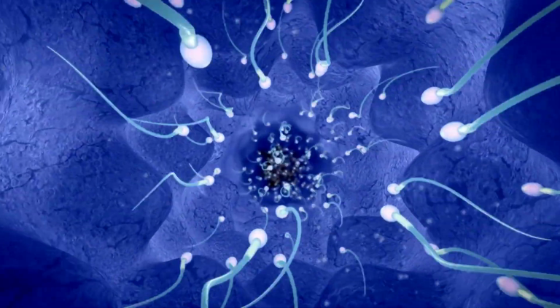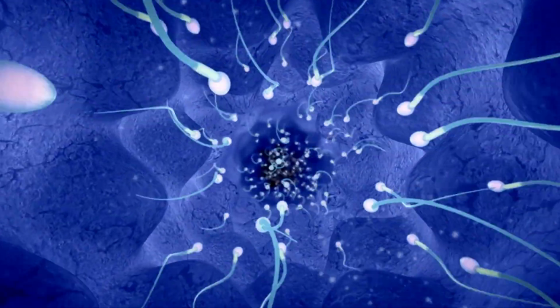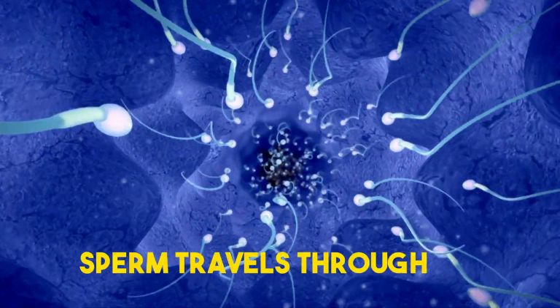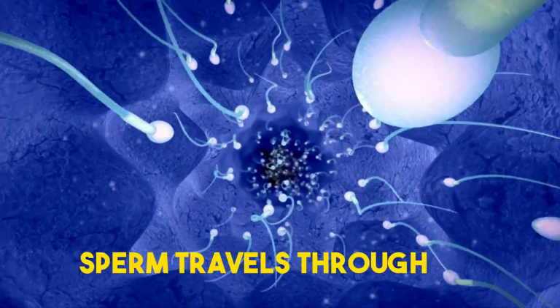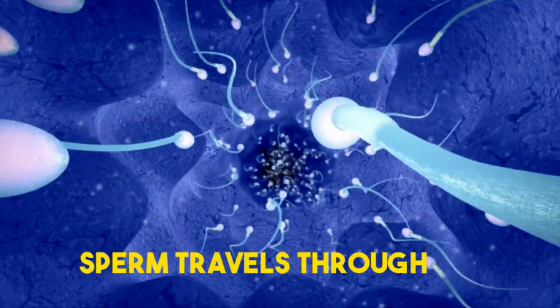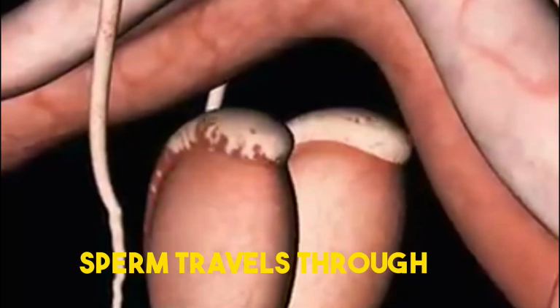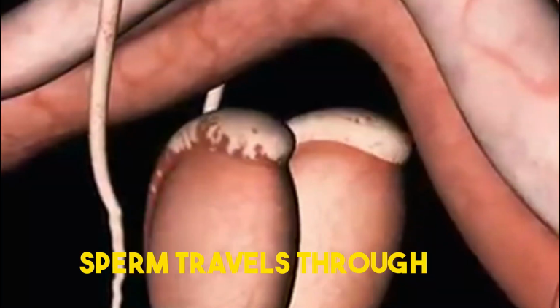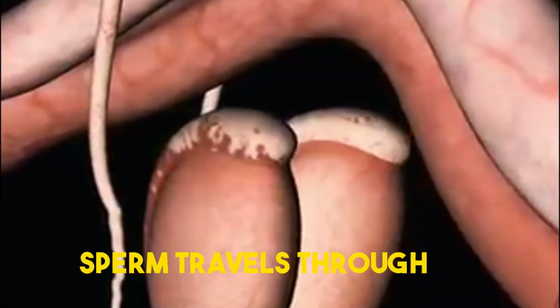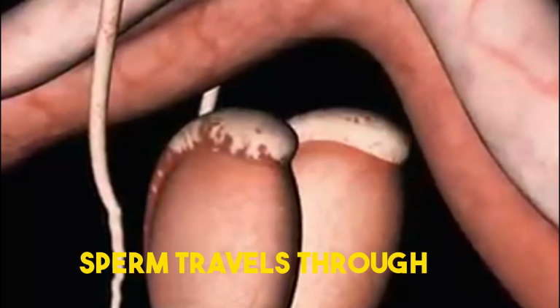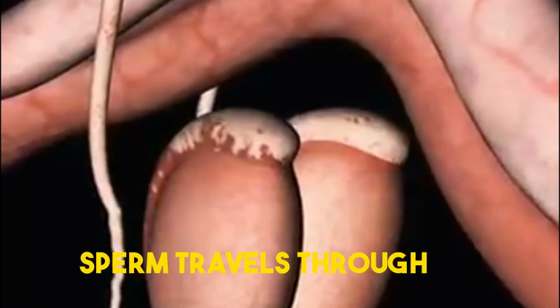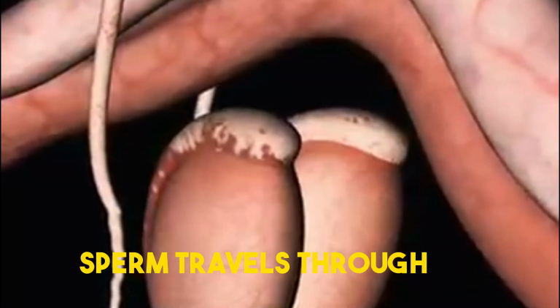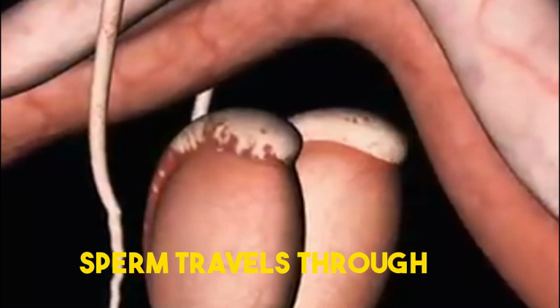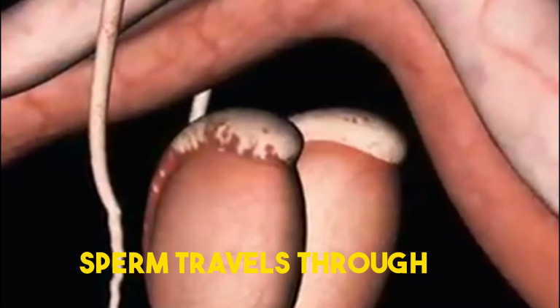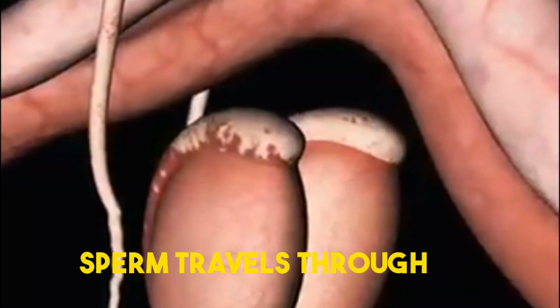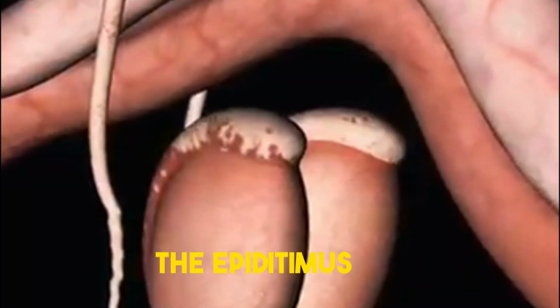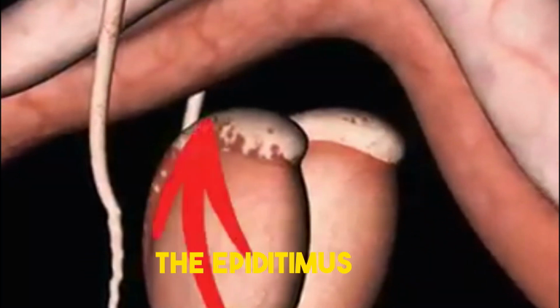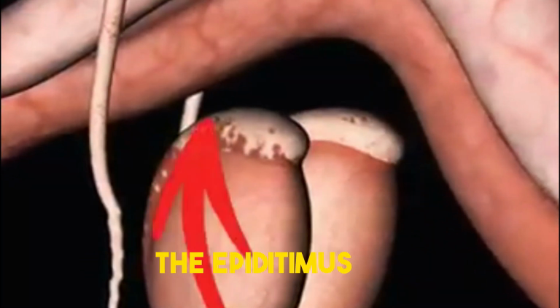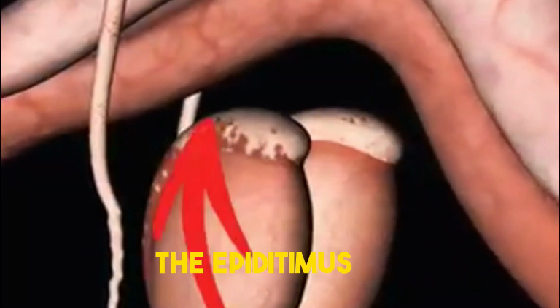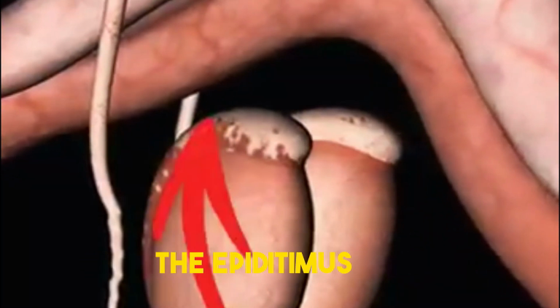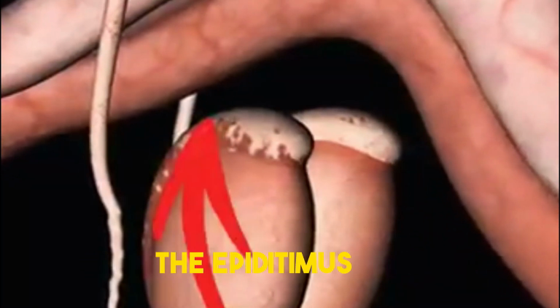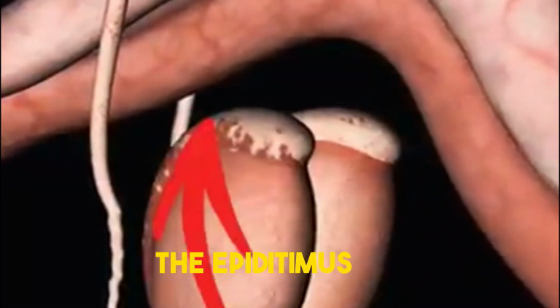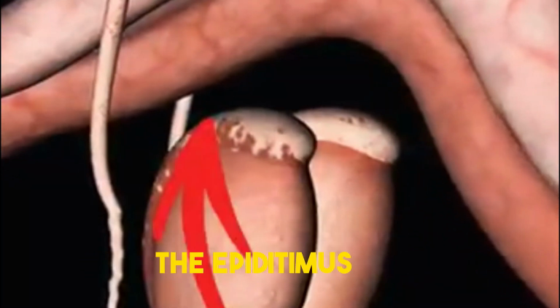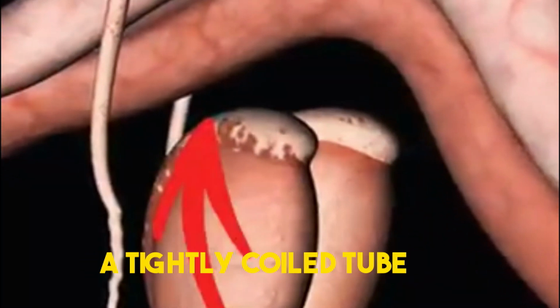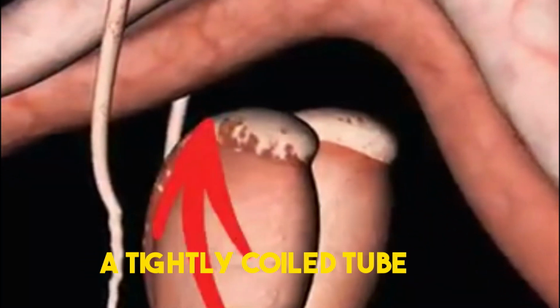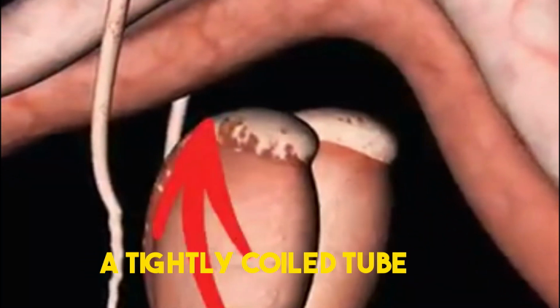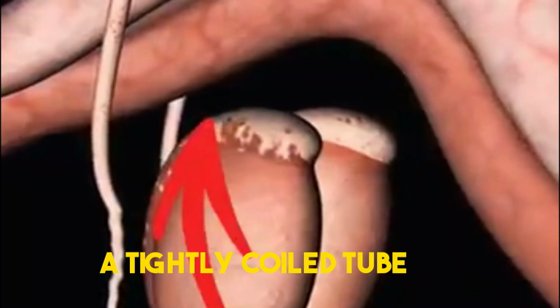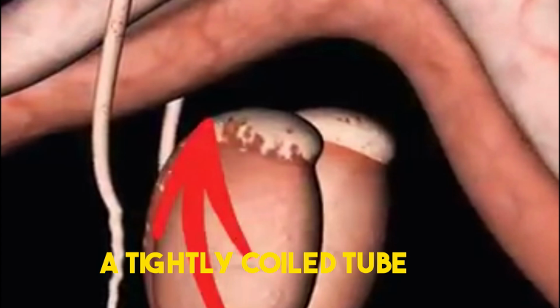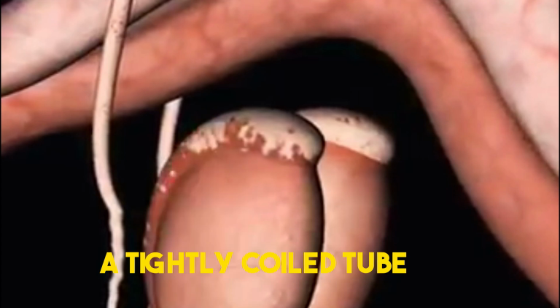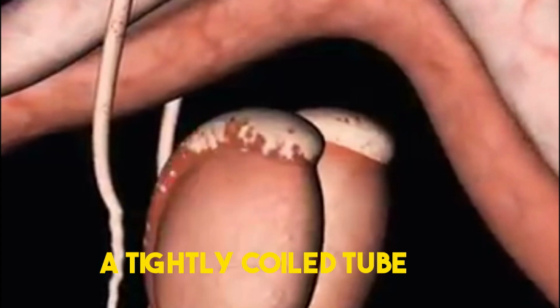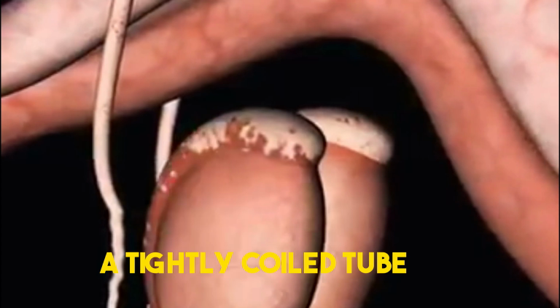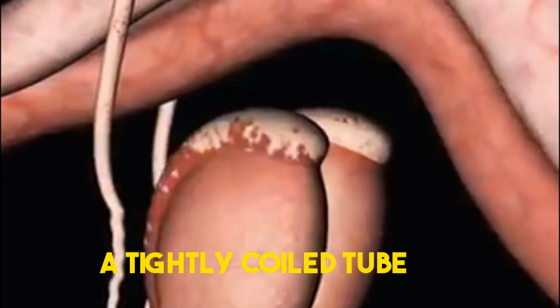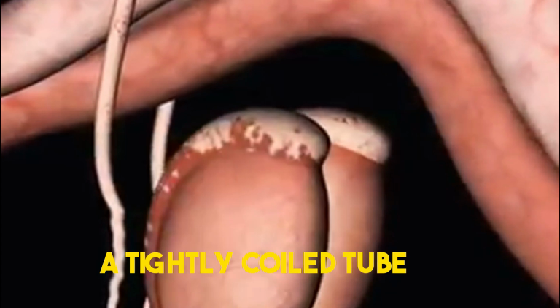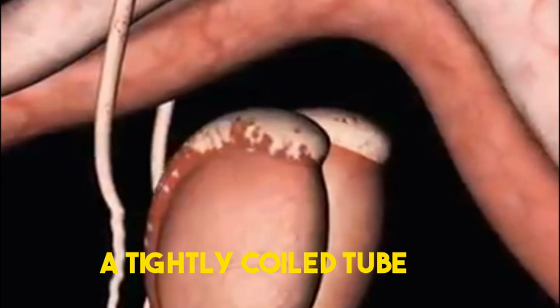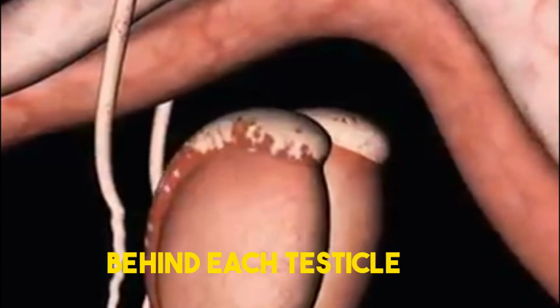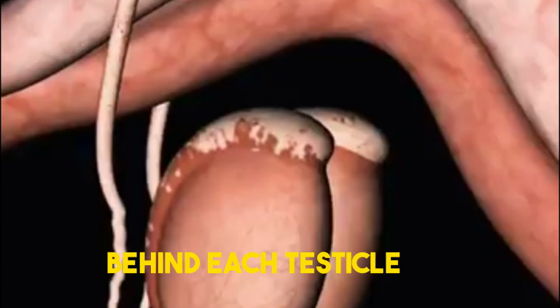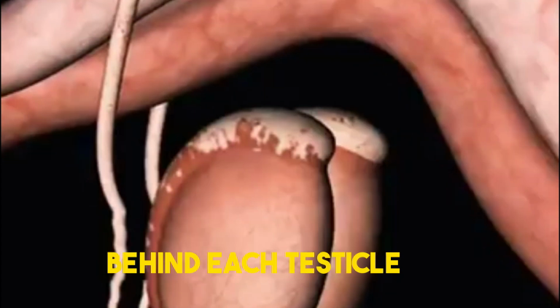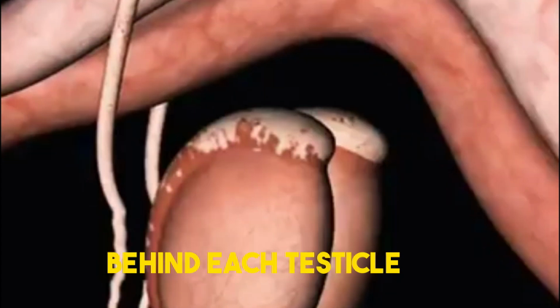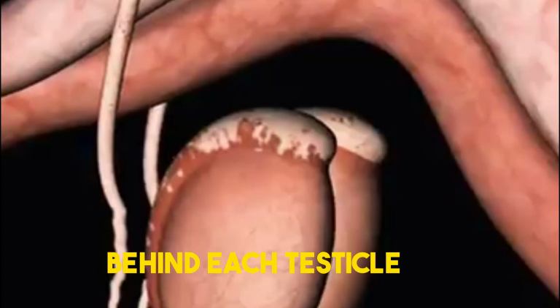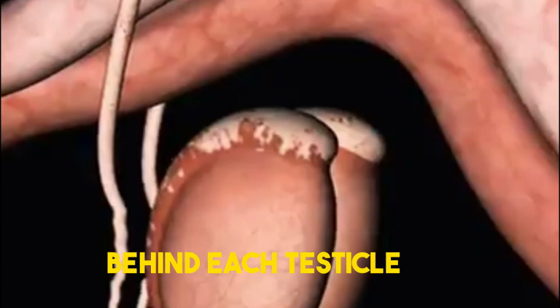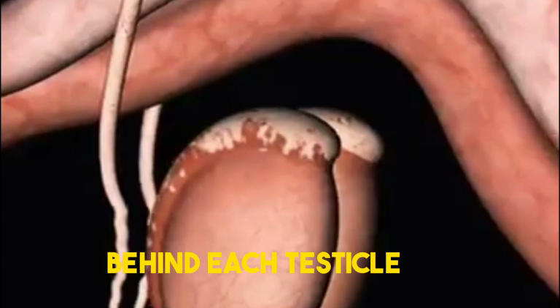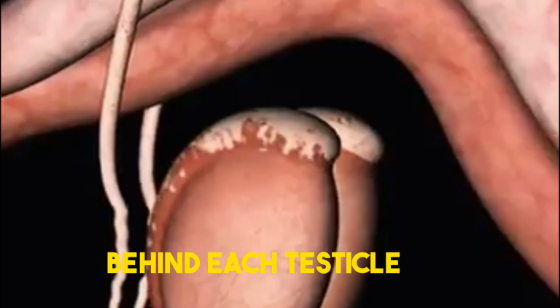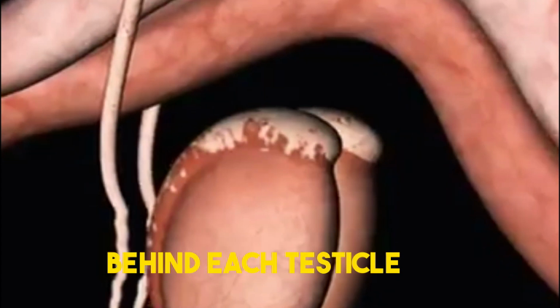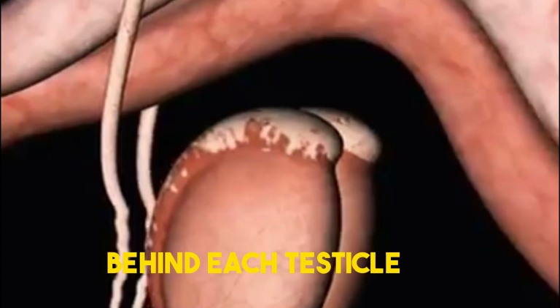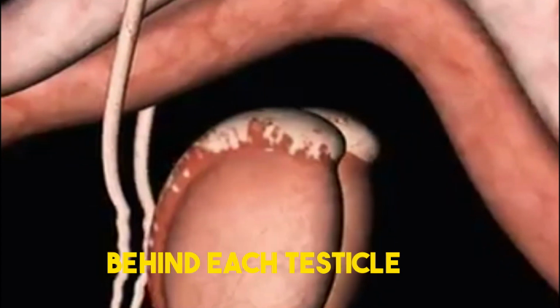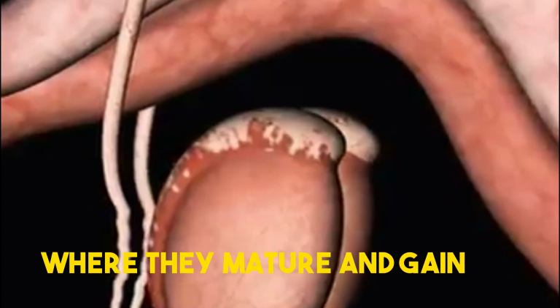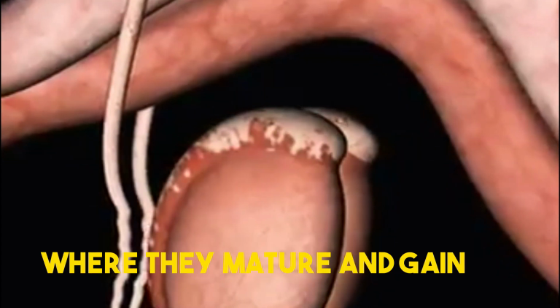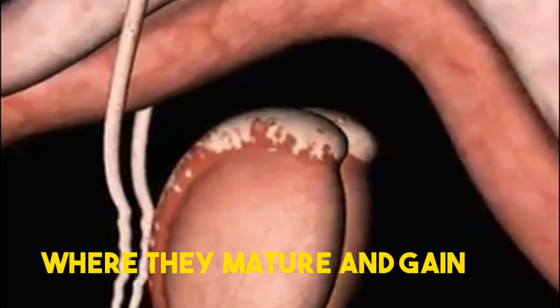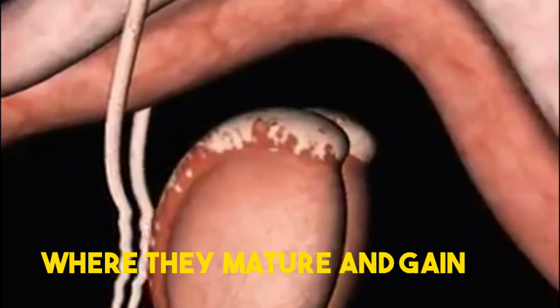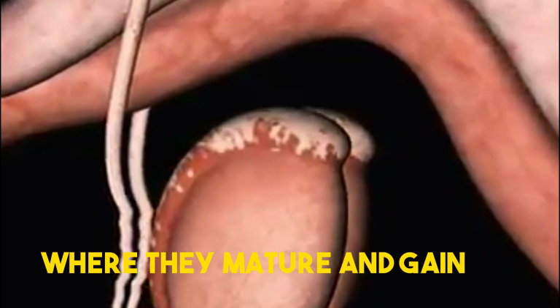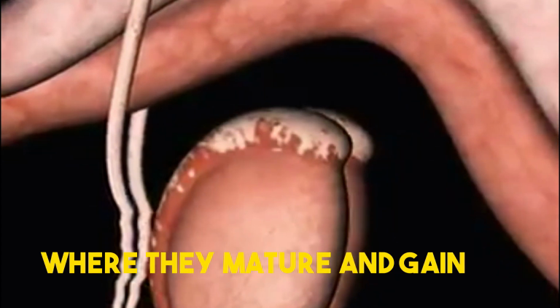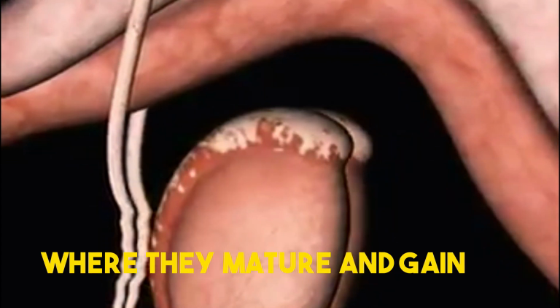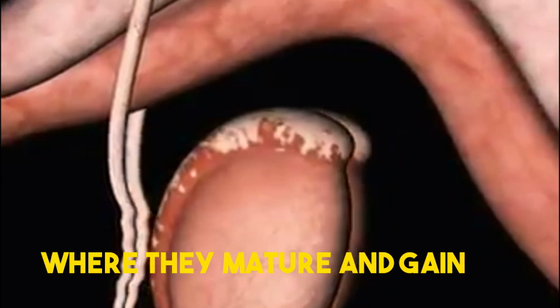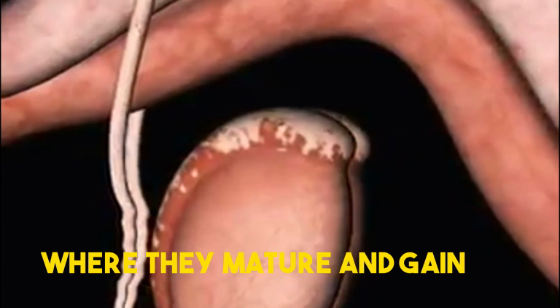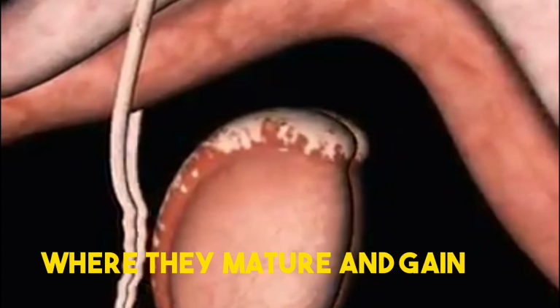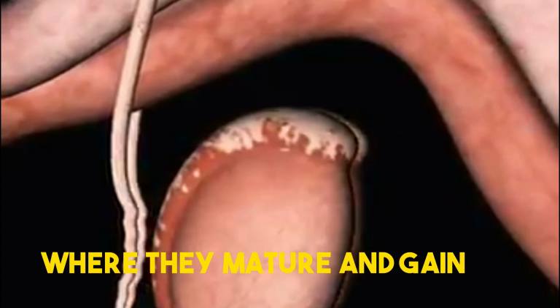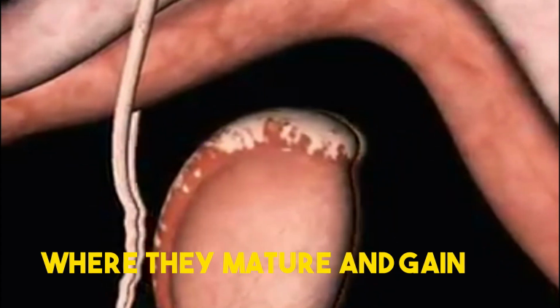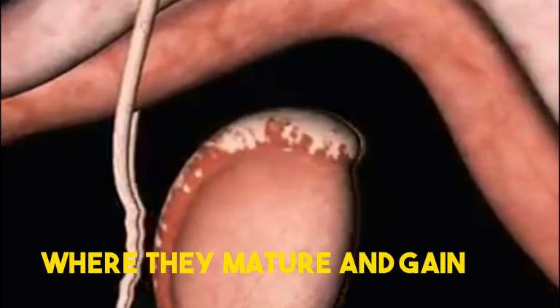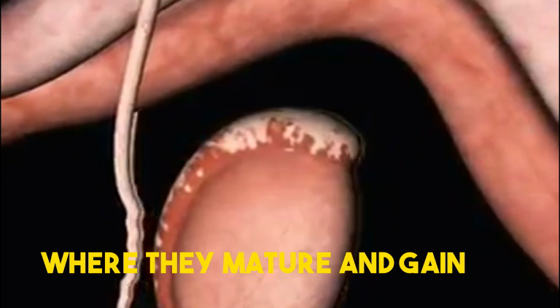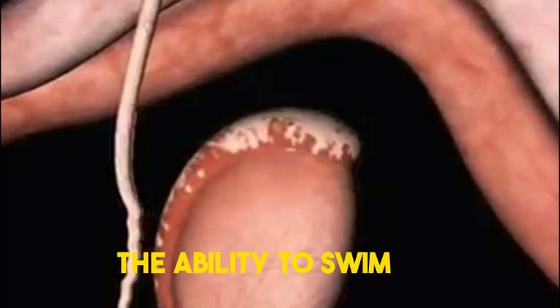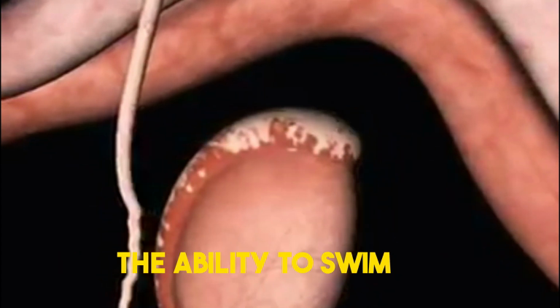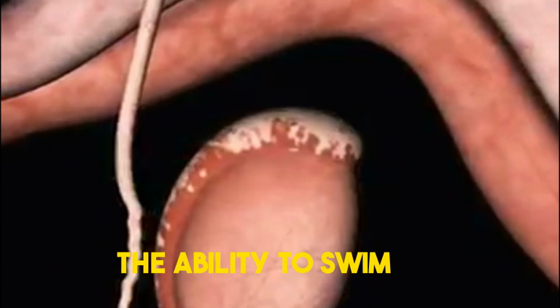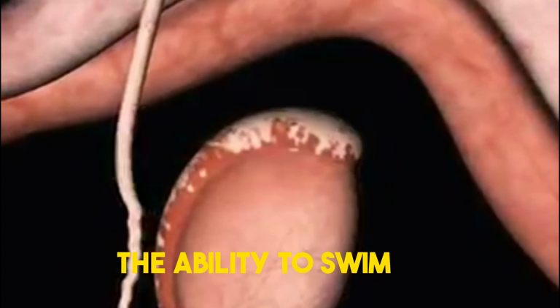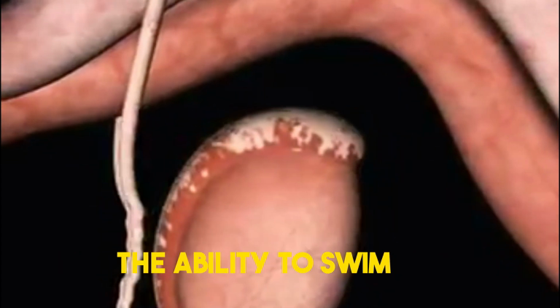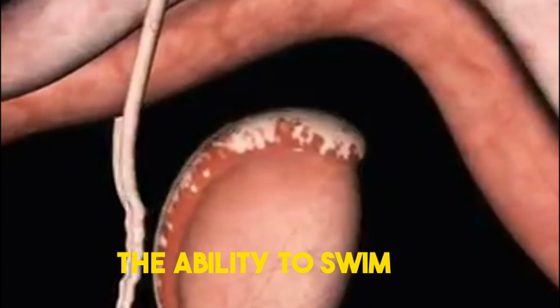Sperm travels through the epididymis, a tightly coiled tube behind each testicle, where they mature and gain the ability to swim.